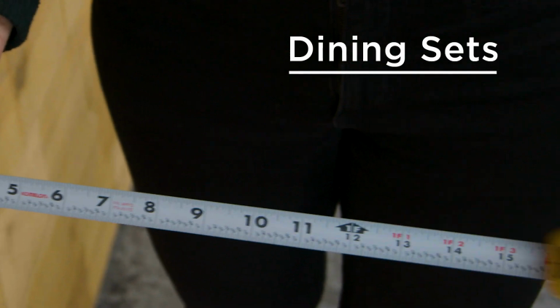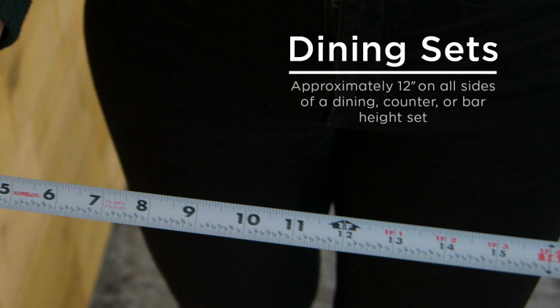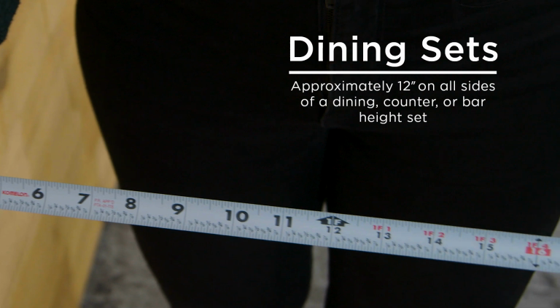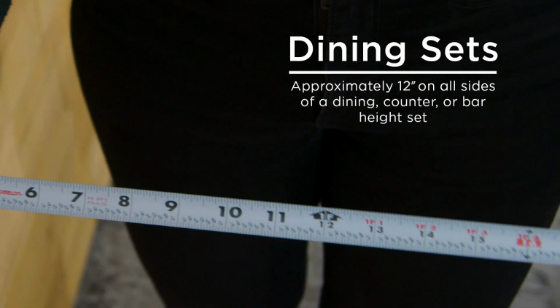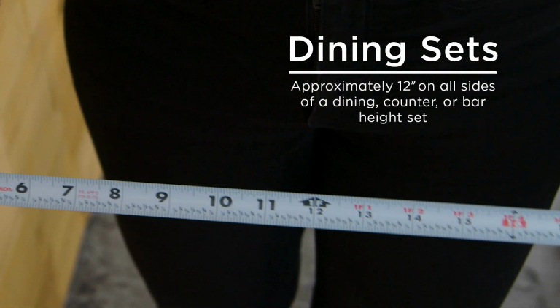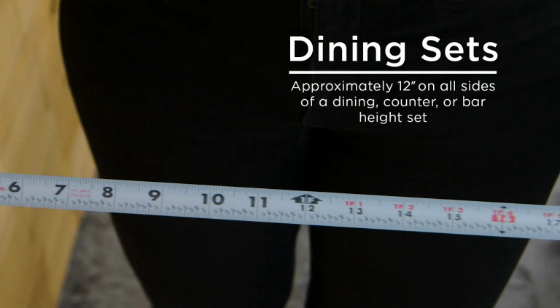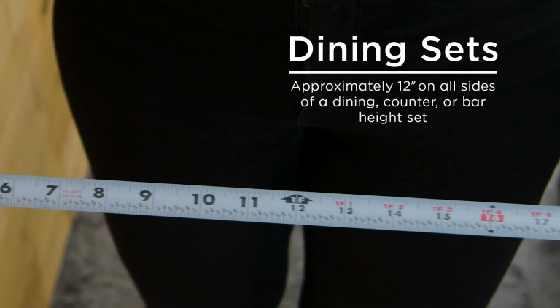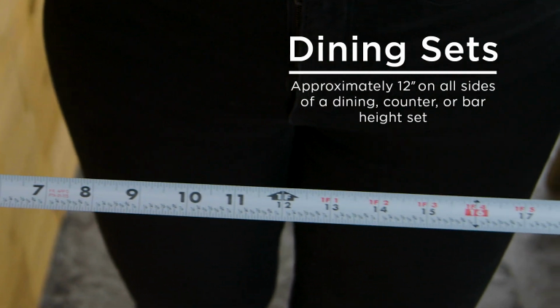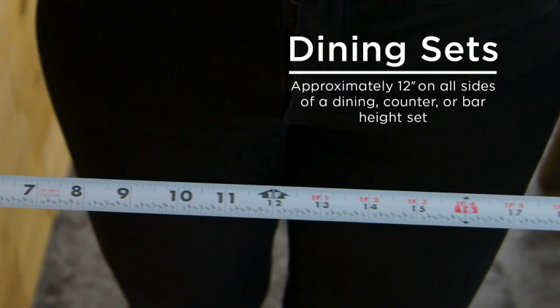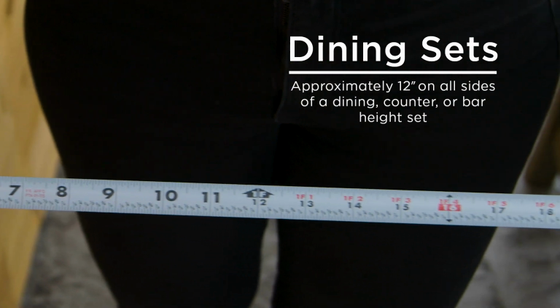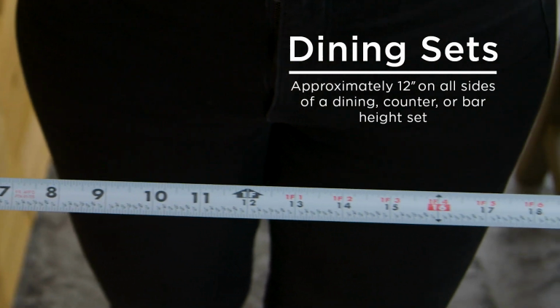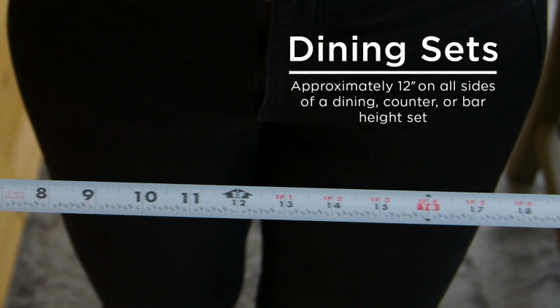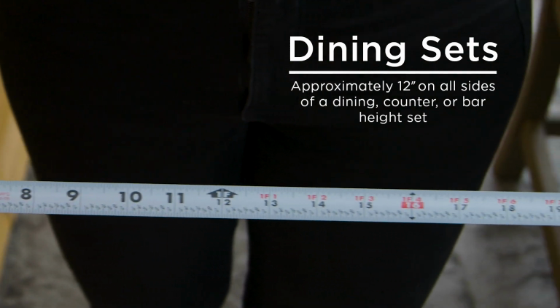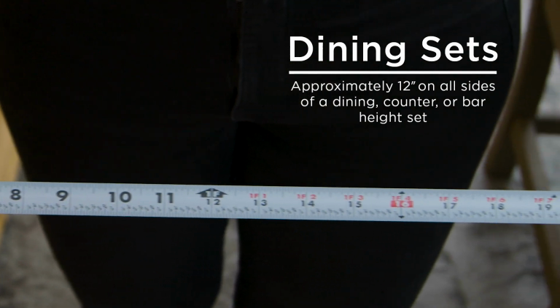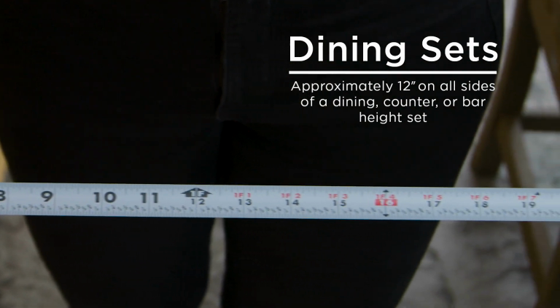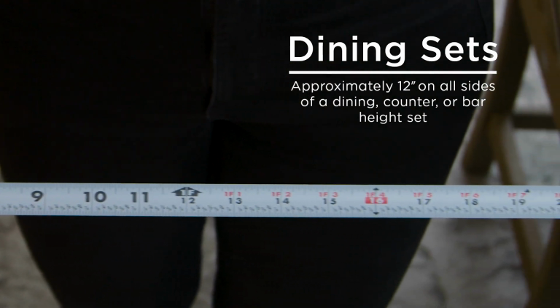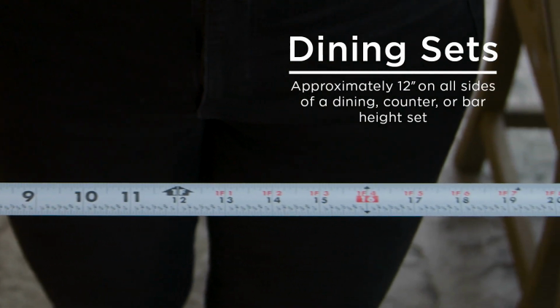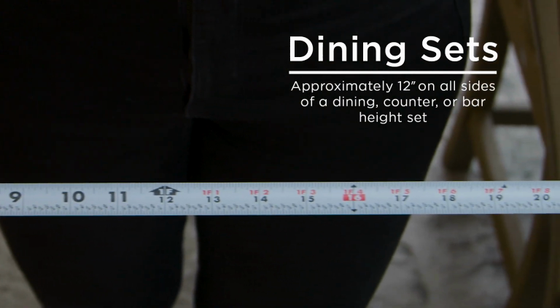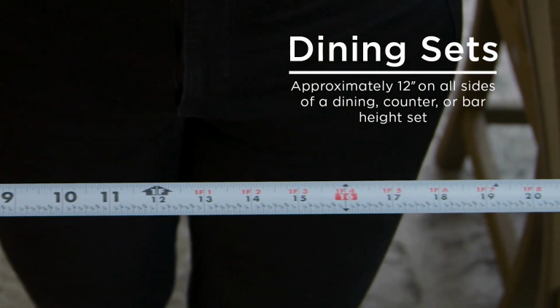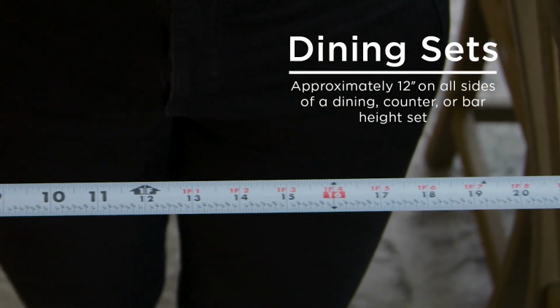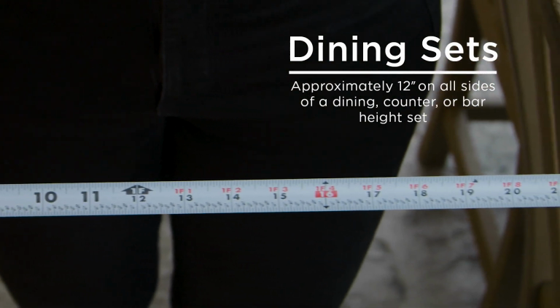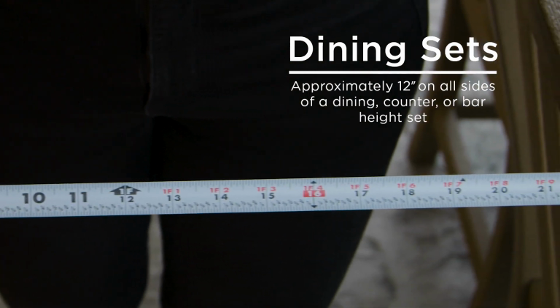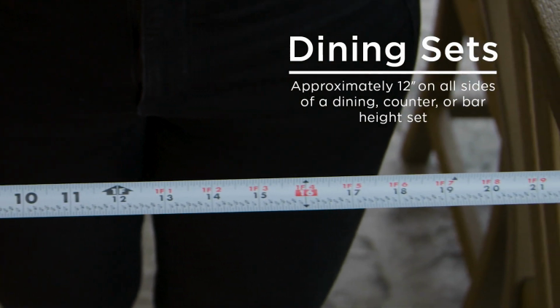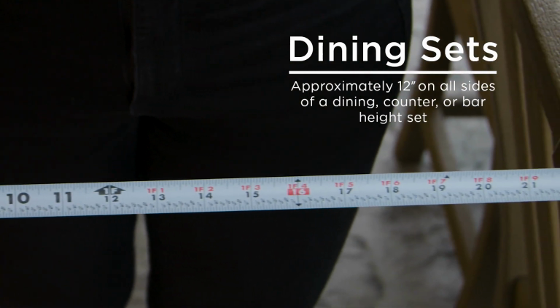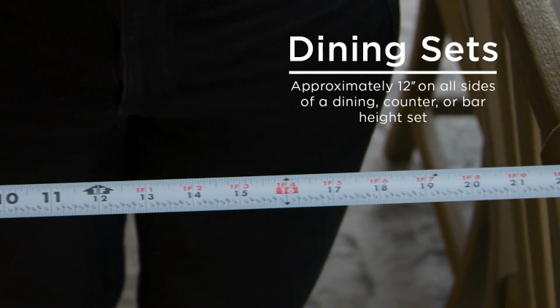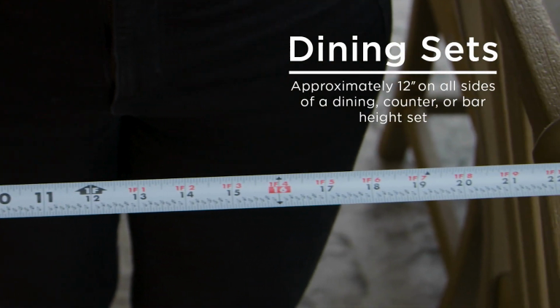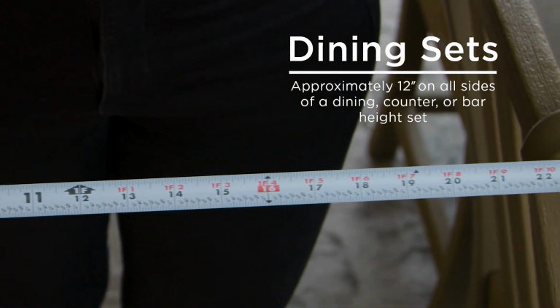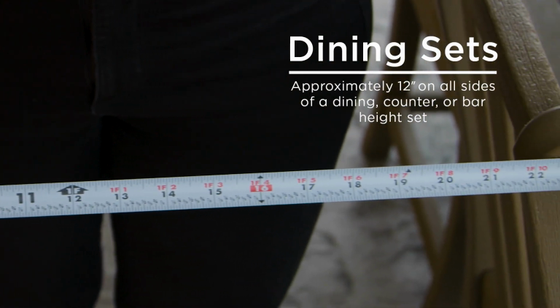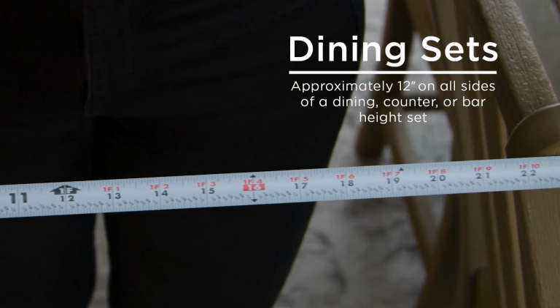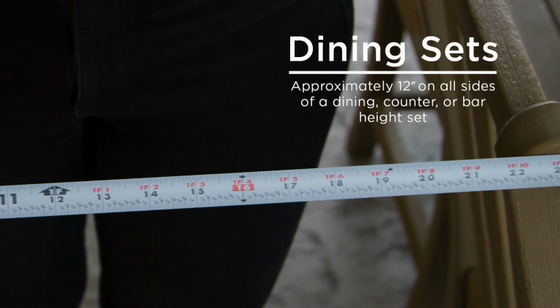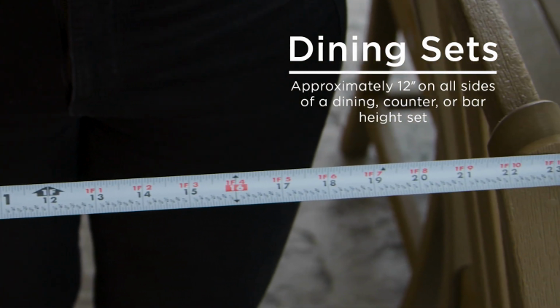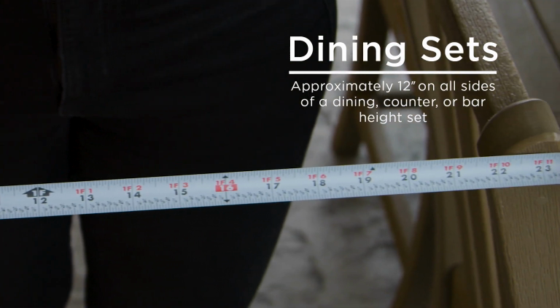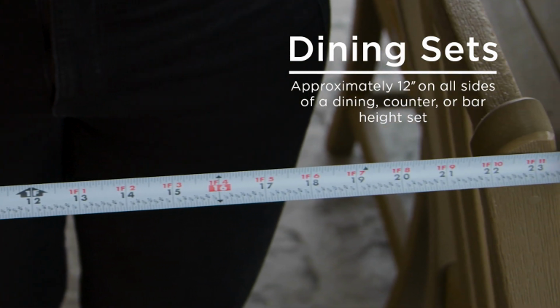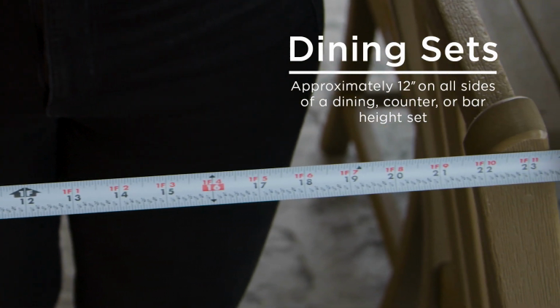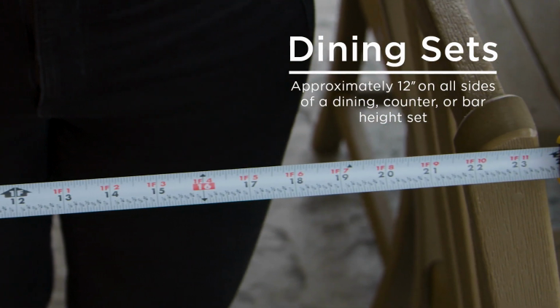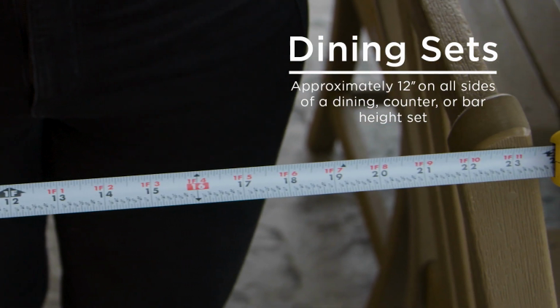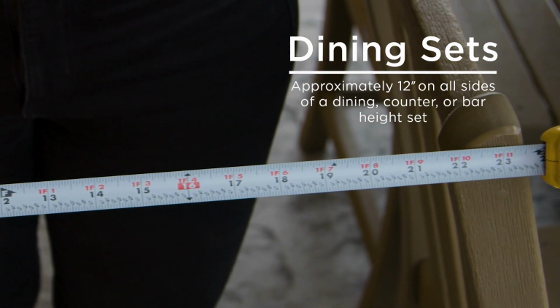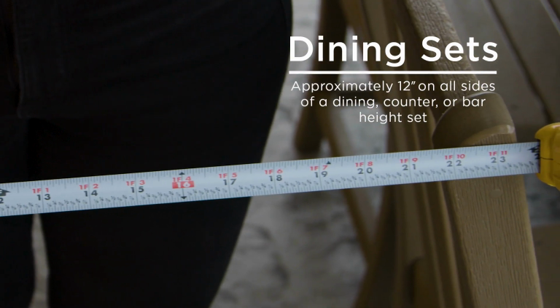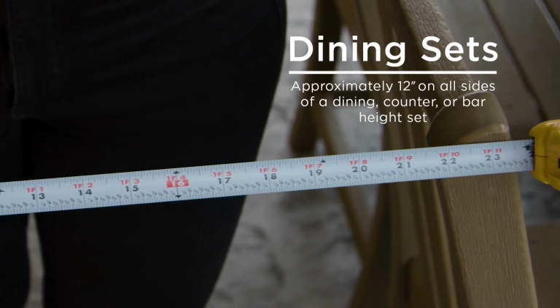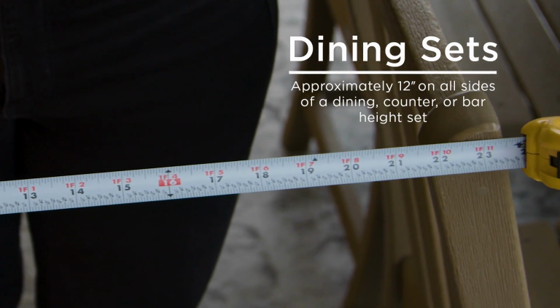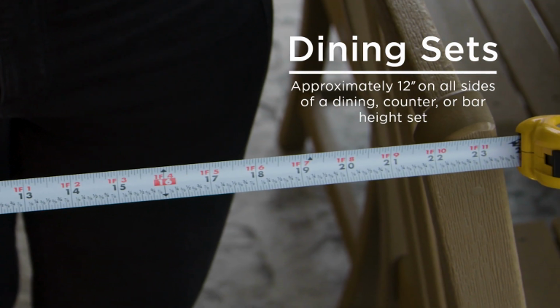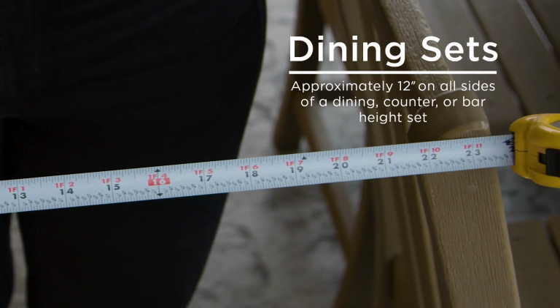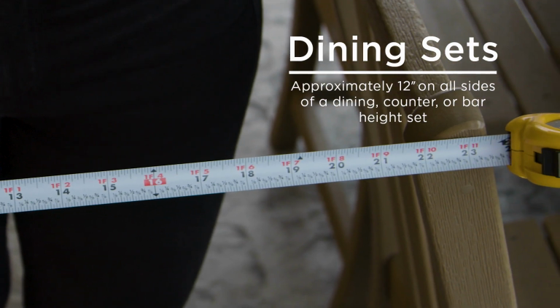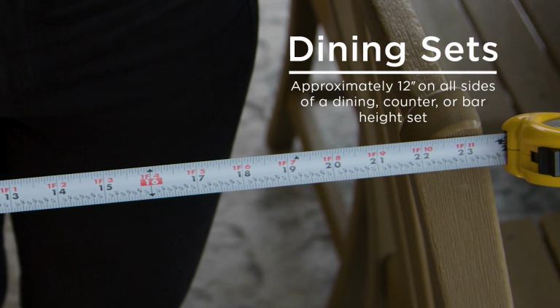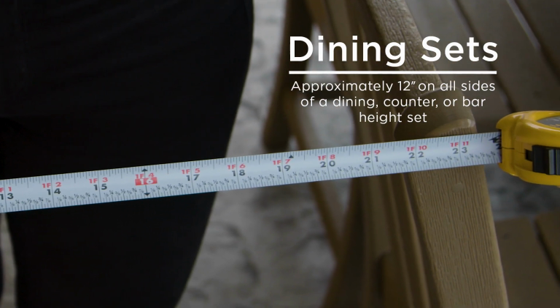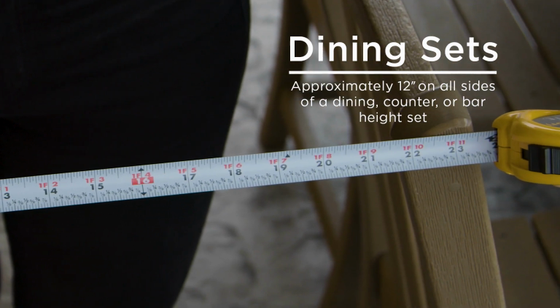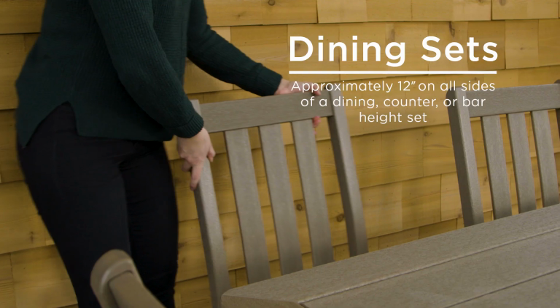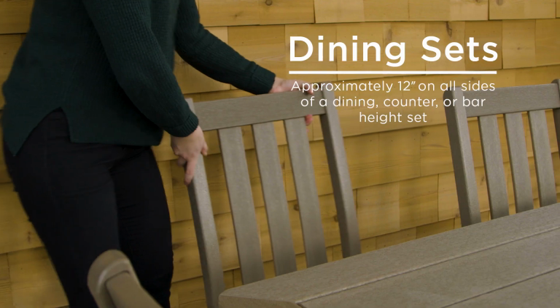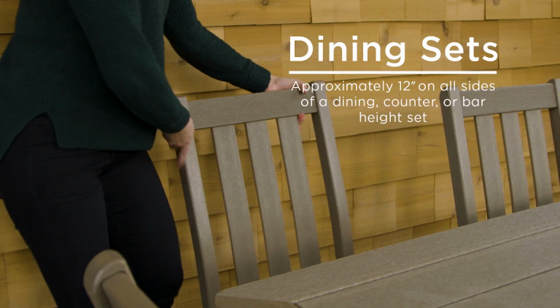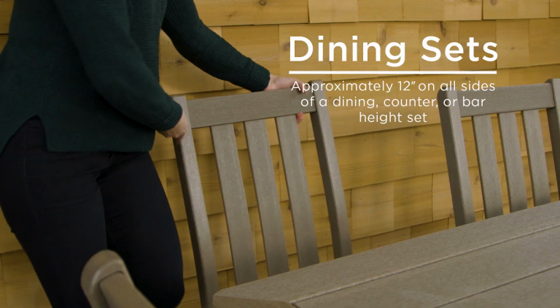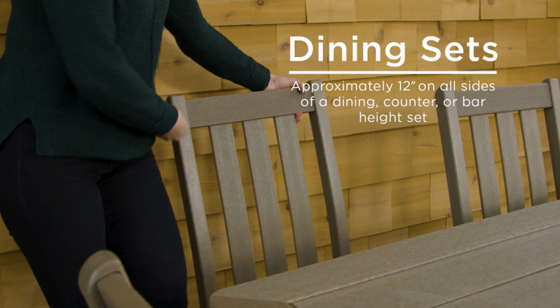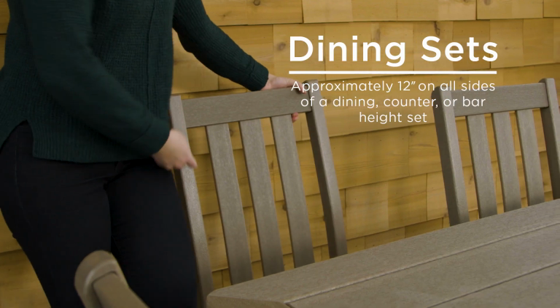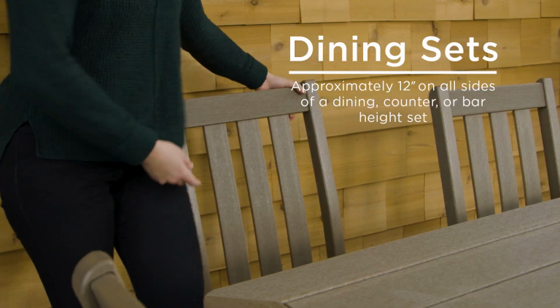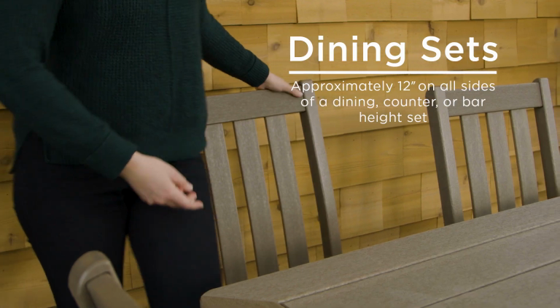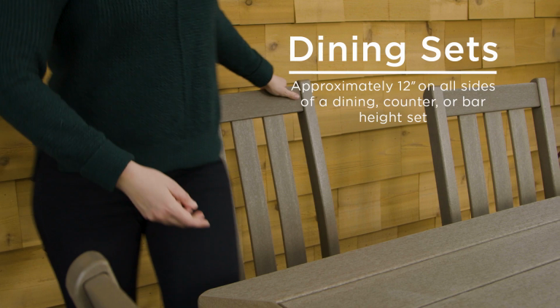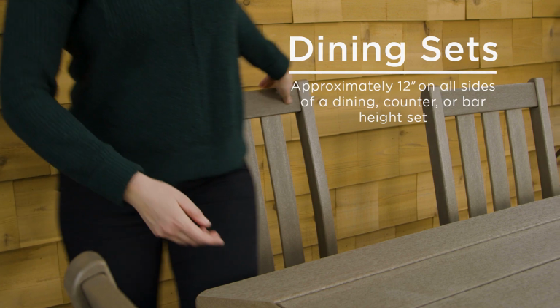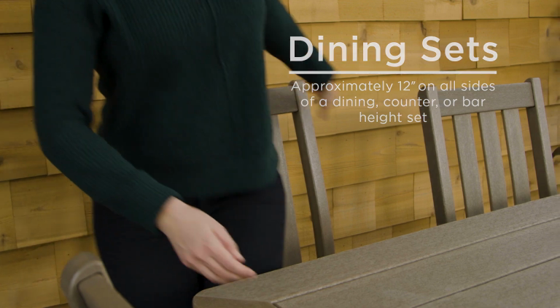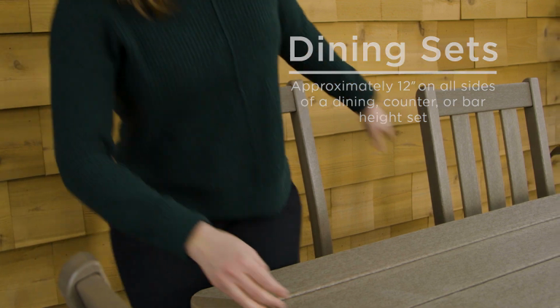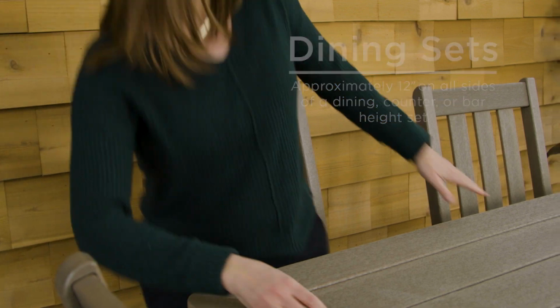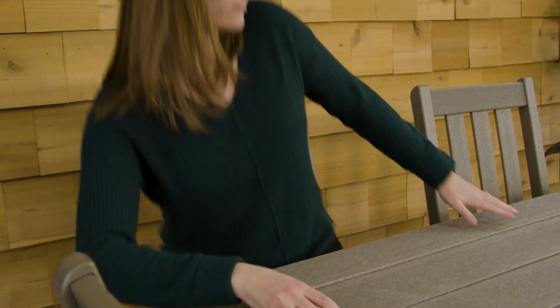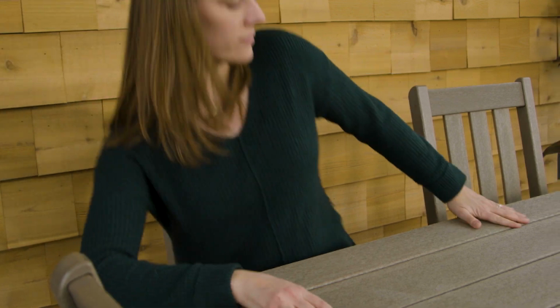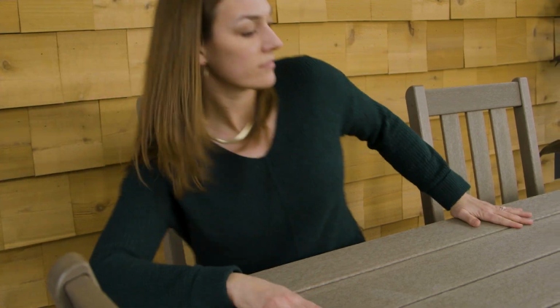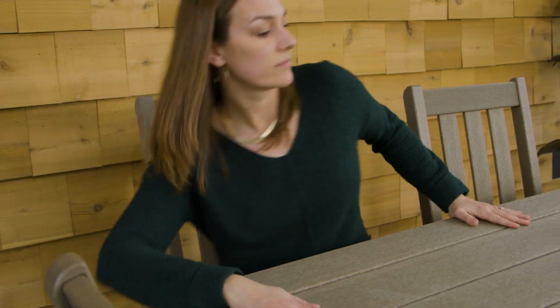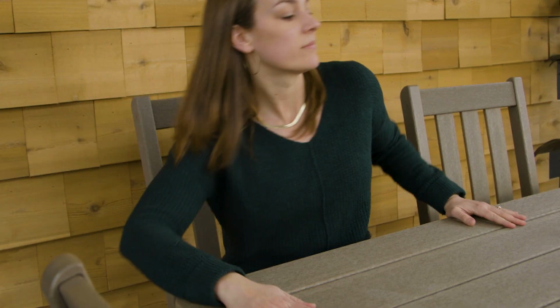We recommend a clearance of approximately 12 inches on all sides of a dining set for the chairs to be pulled in and out.